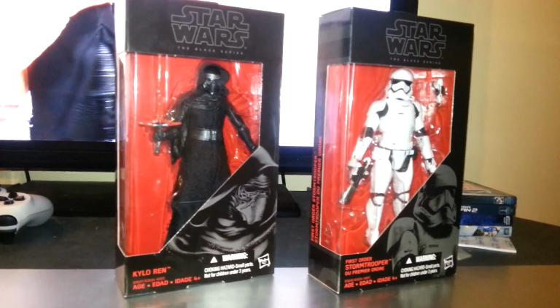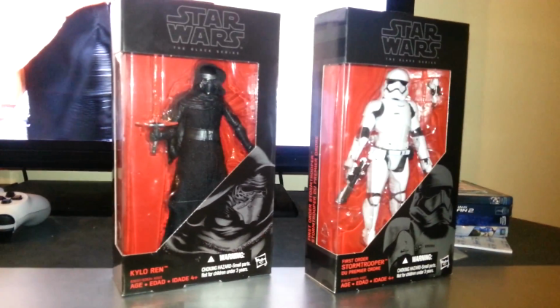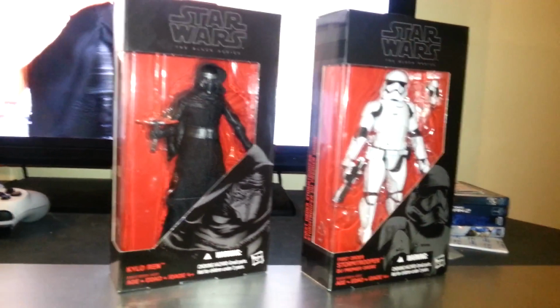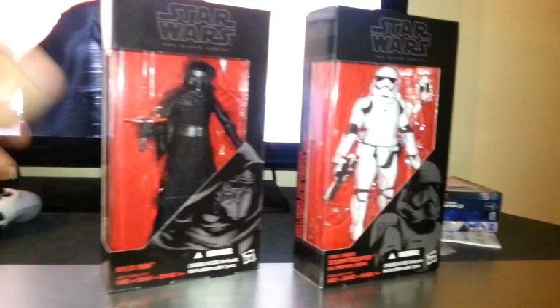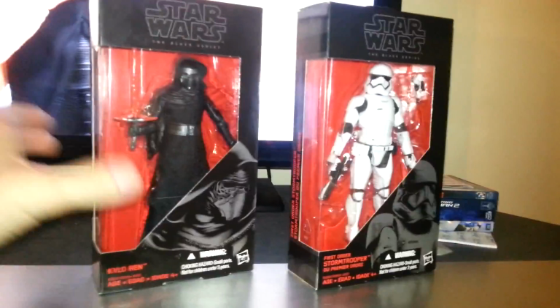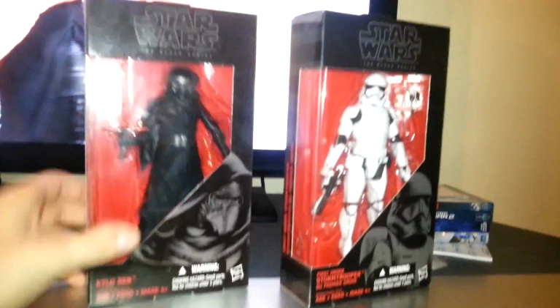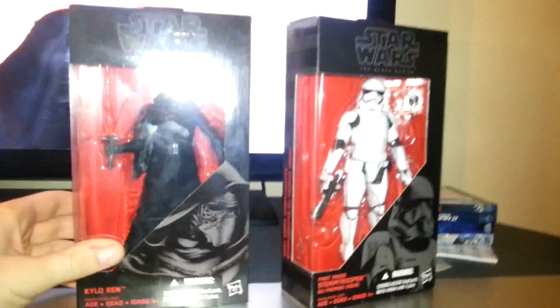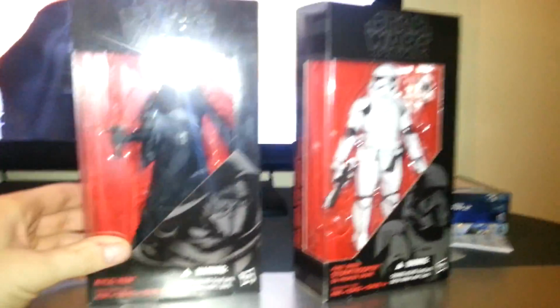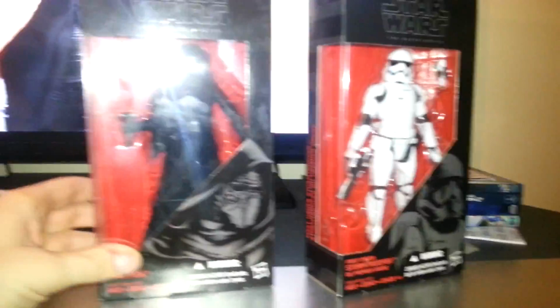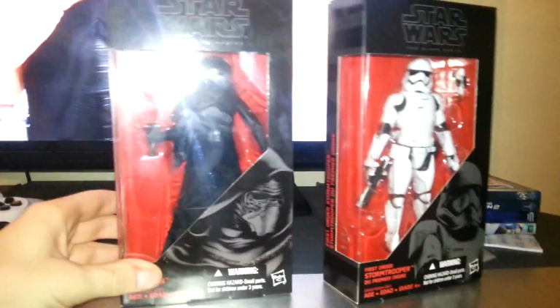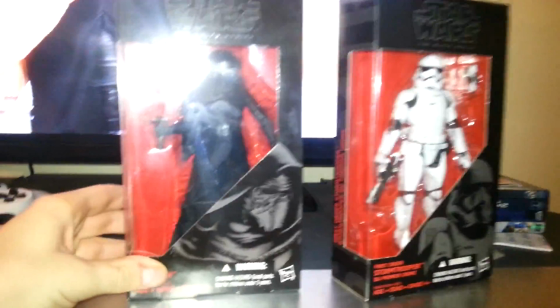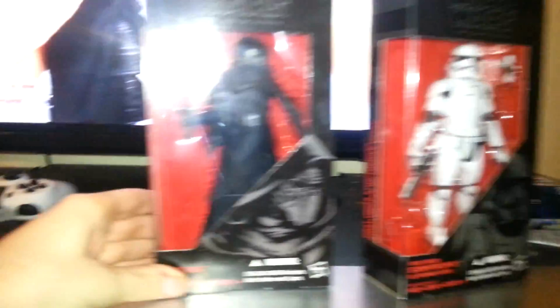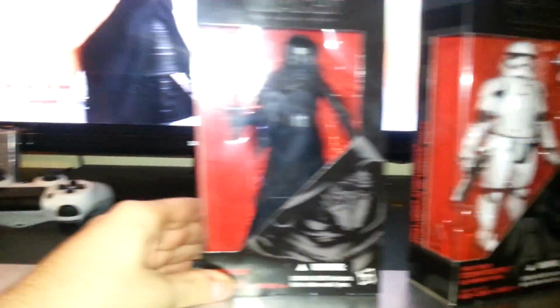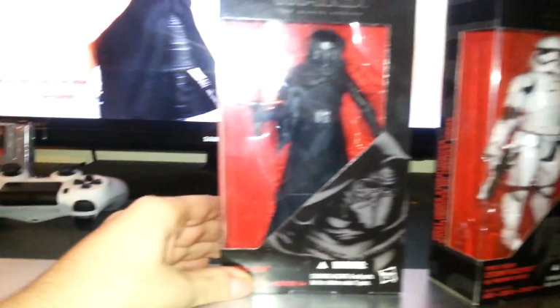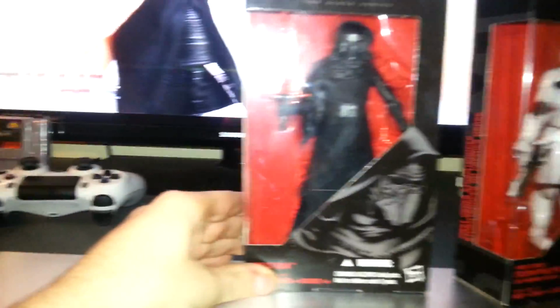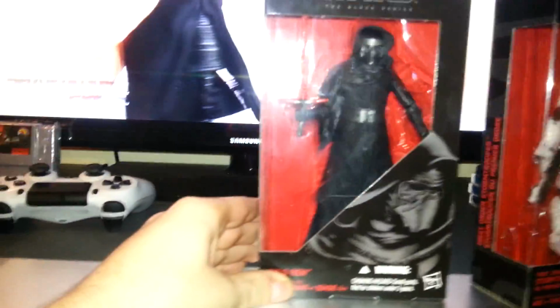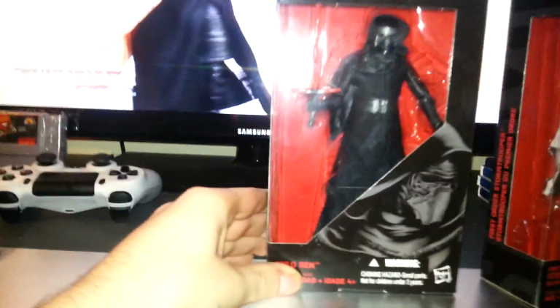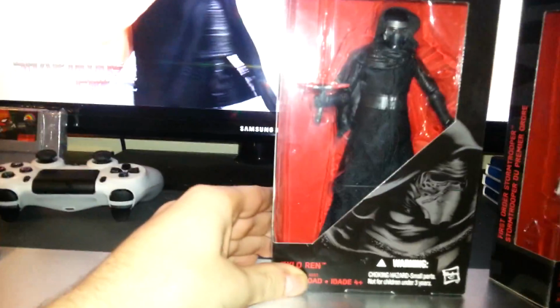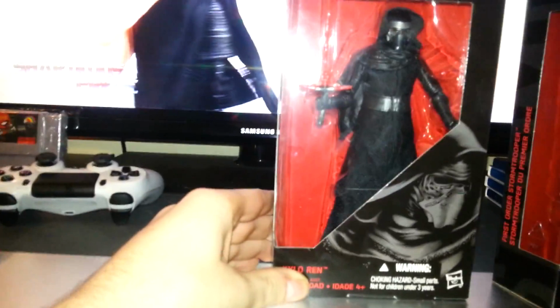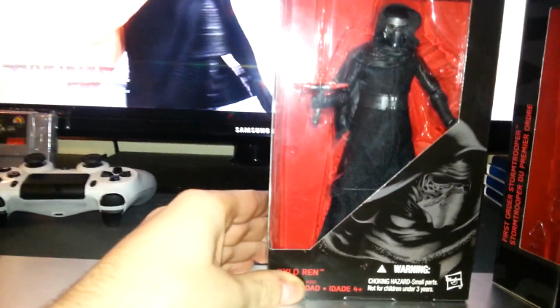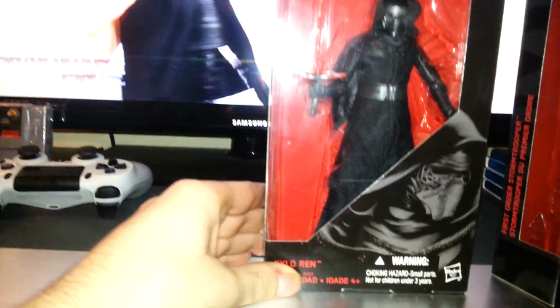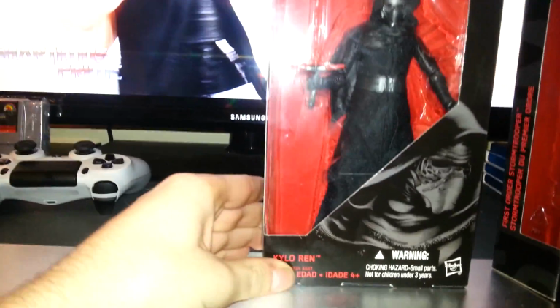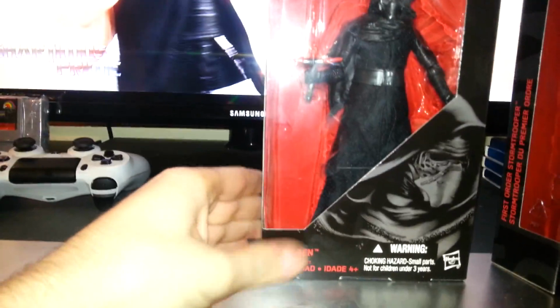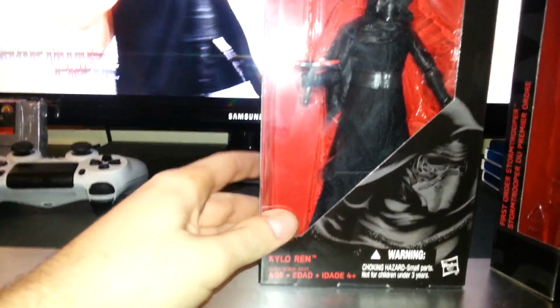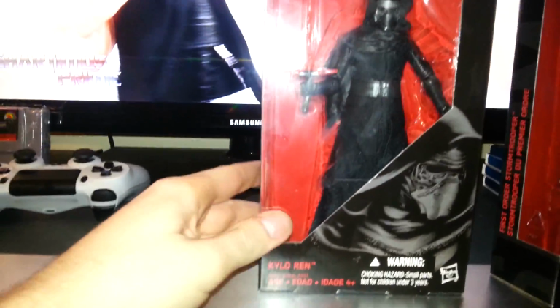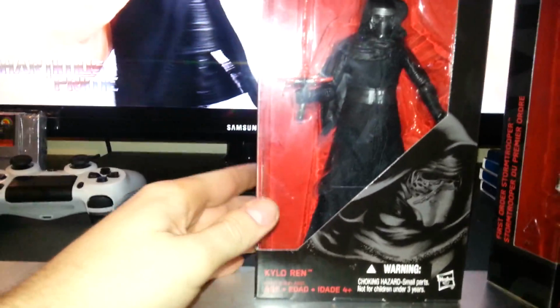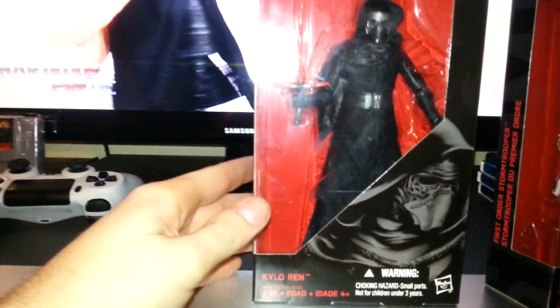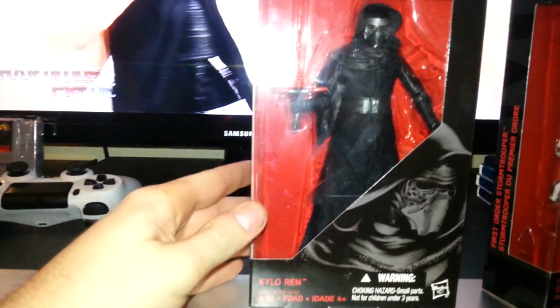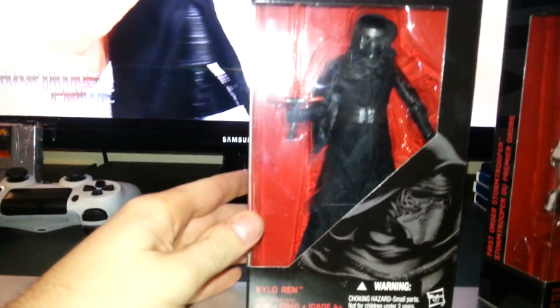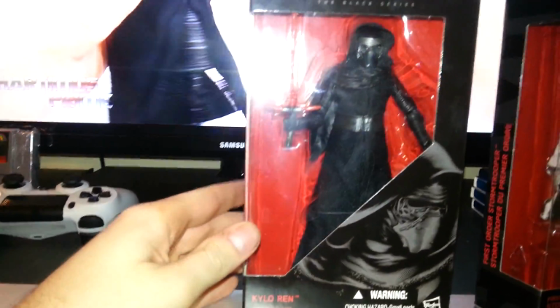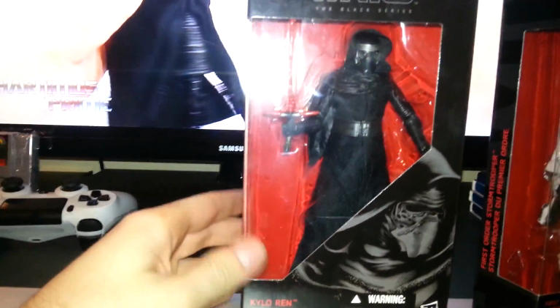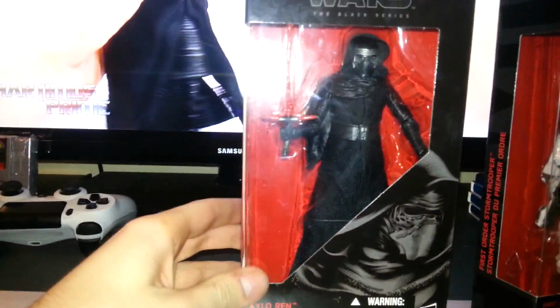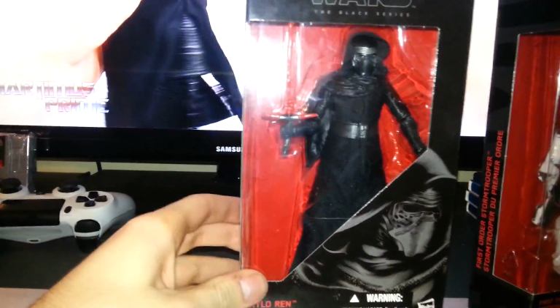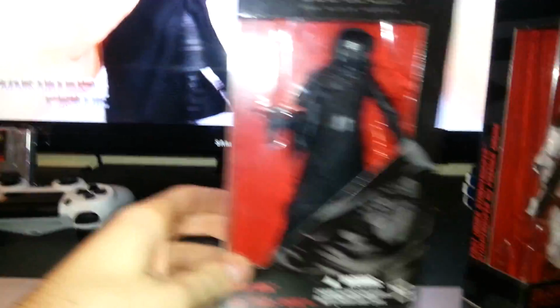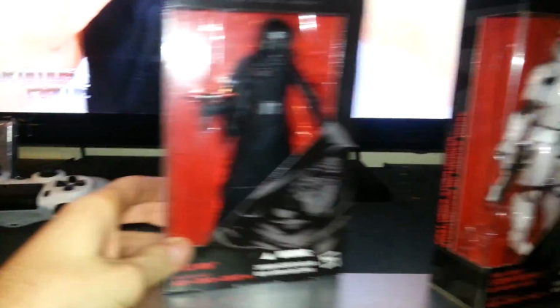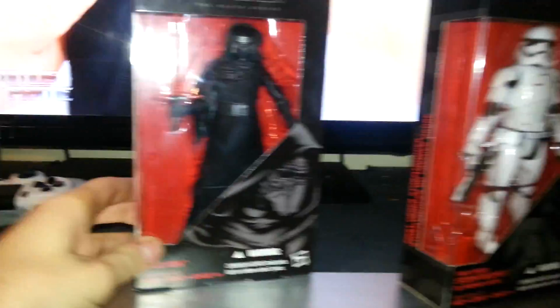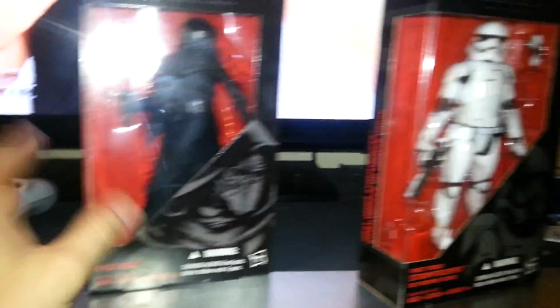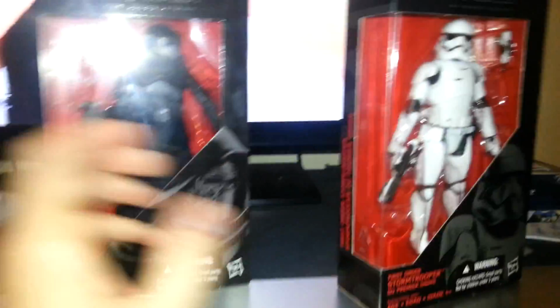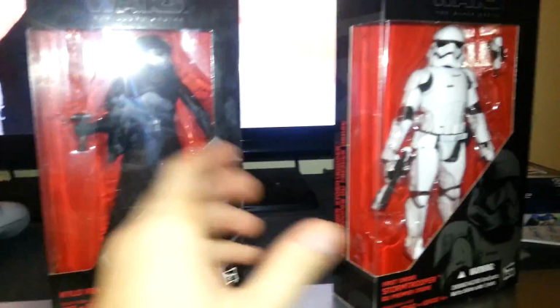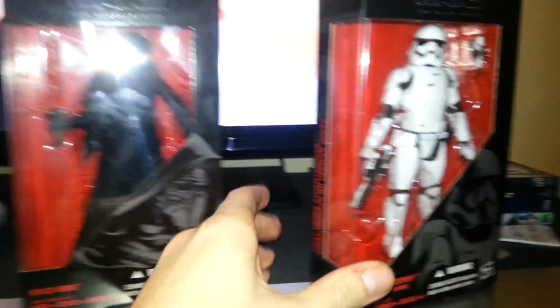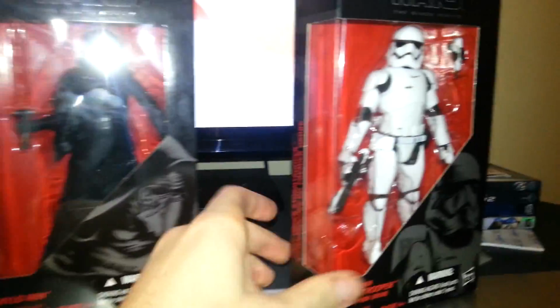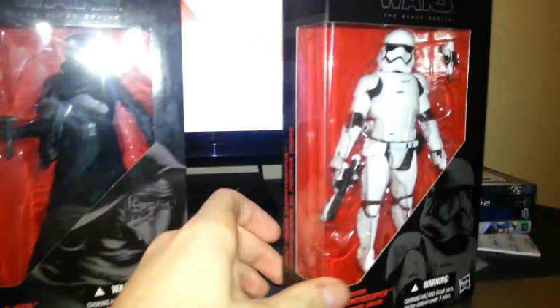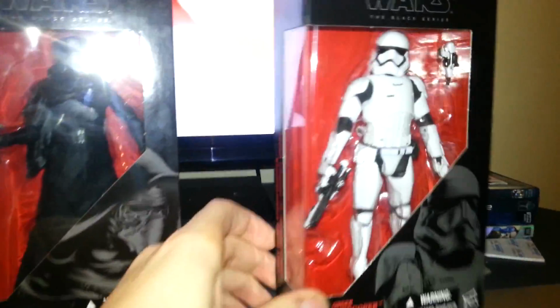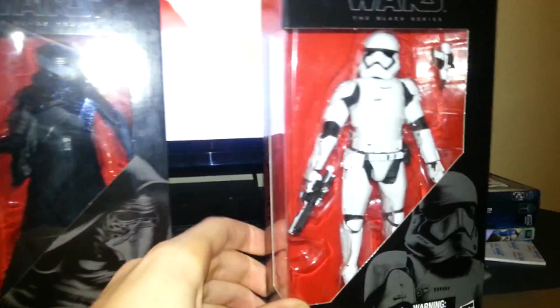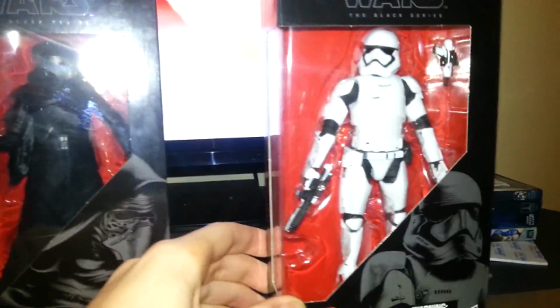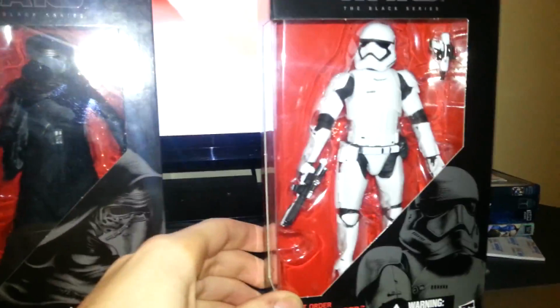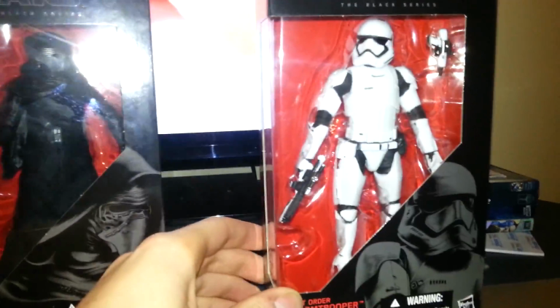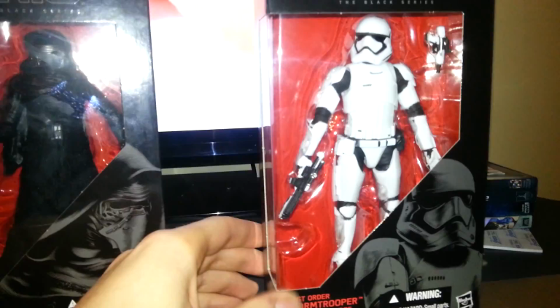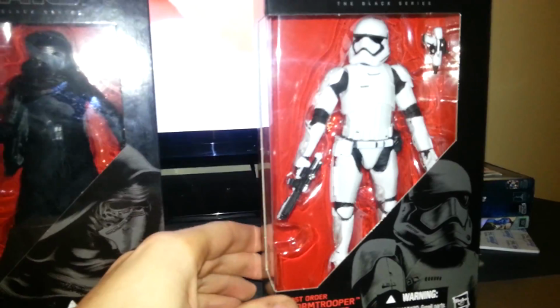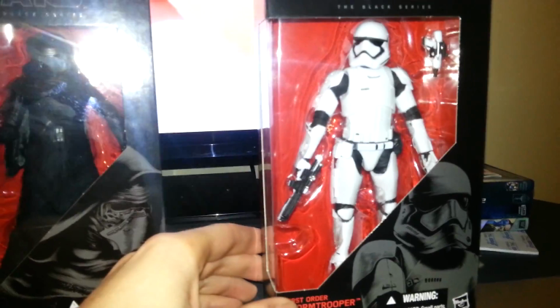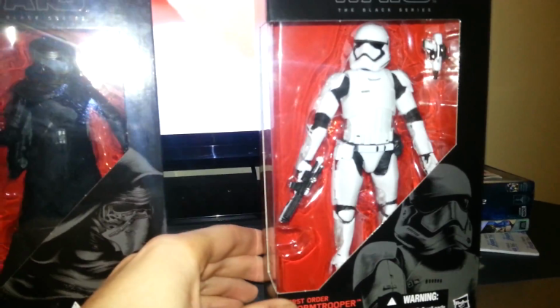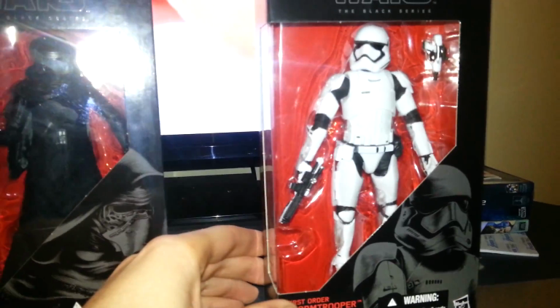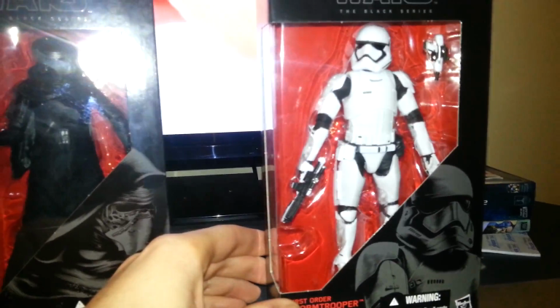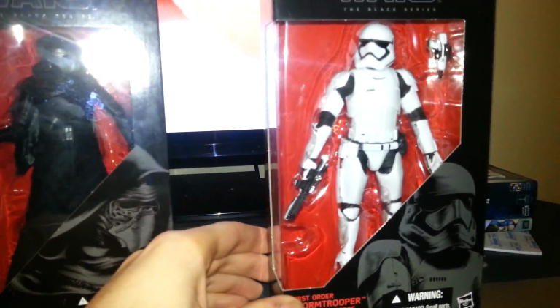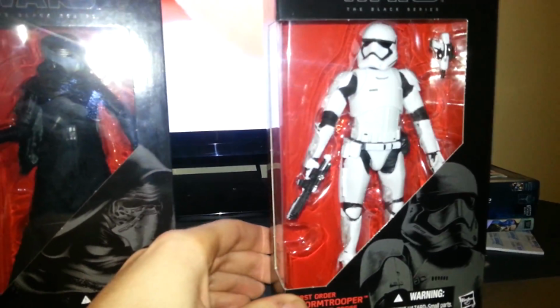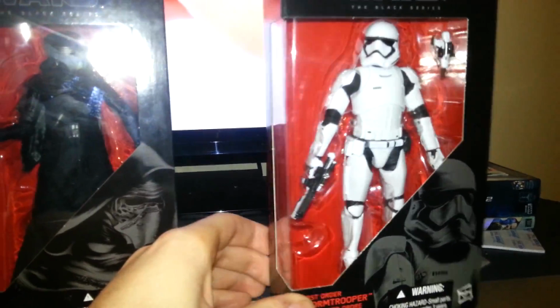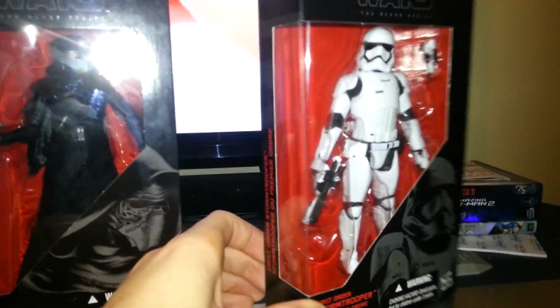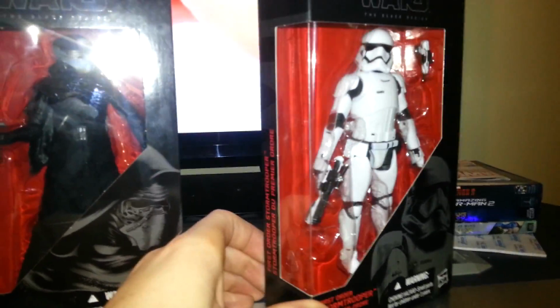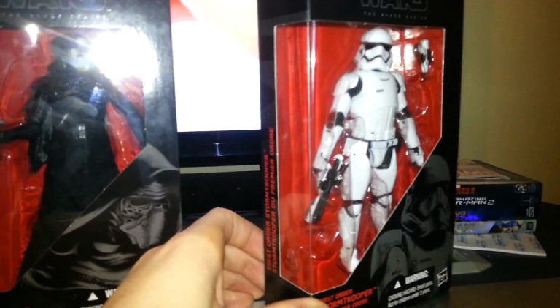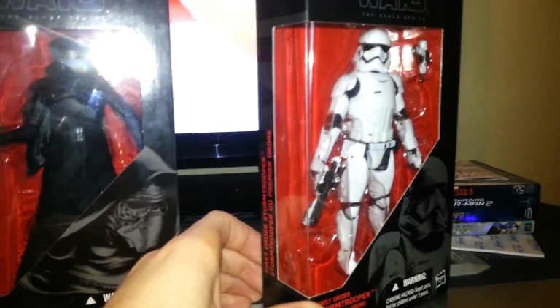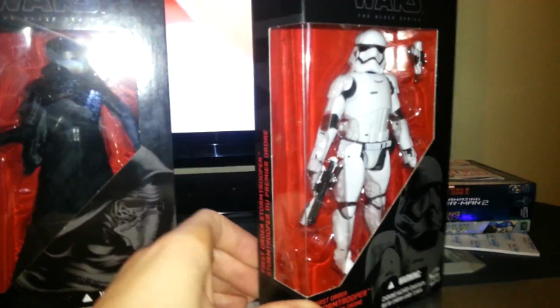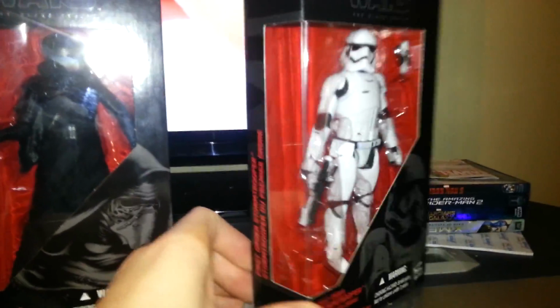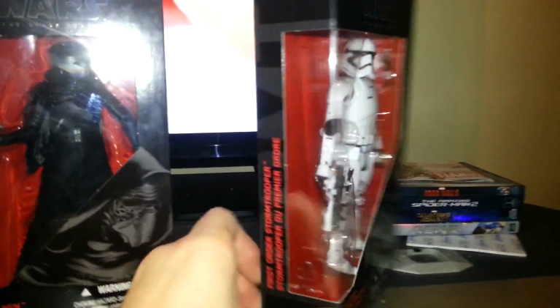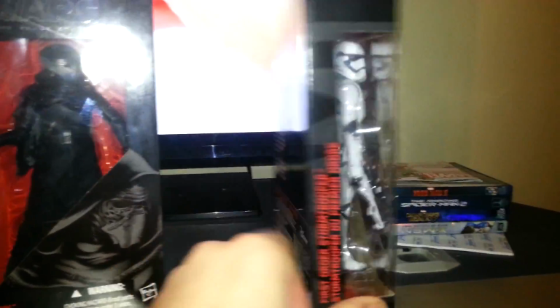So here's the front — there's Kylo, looking badass. And then the Stormtrooper. So excited.